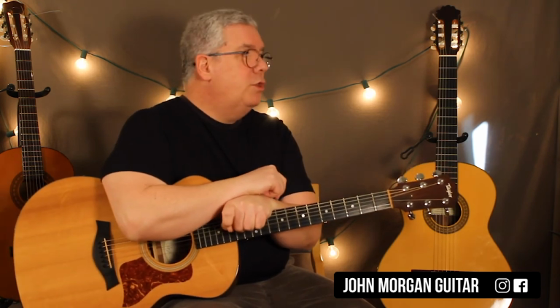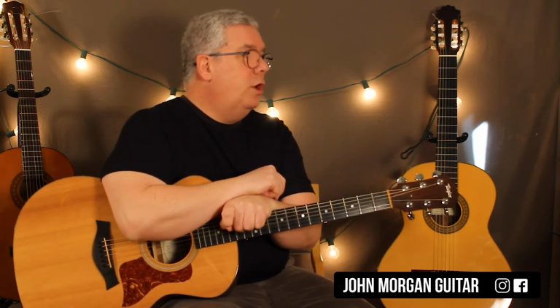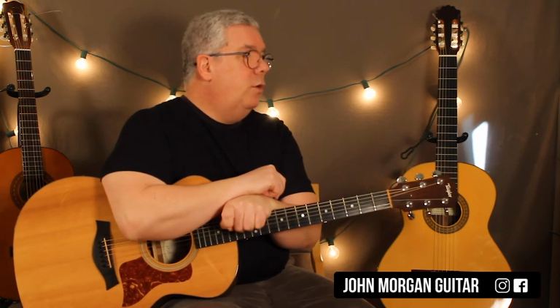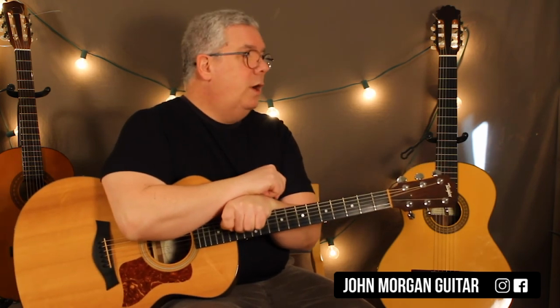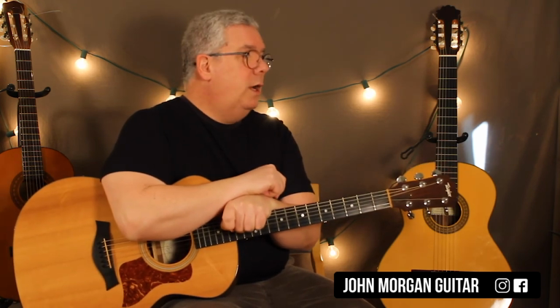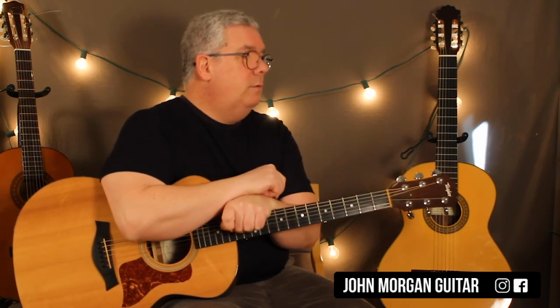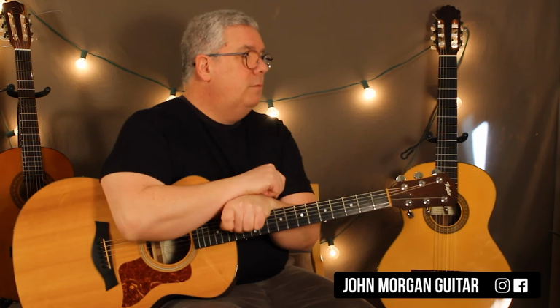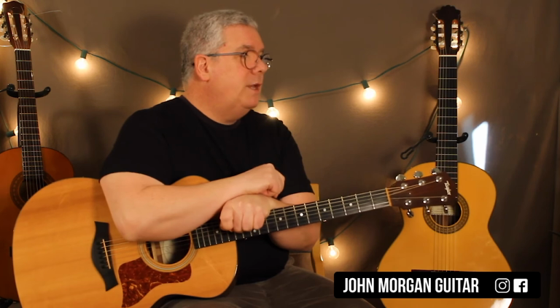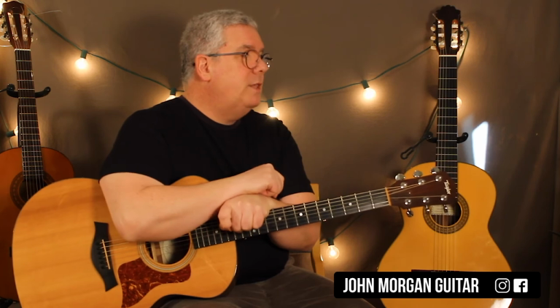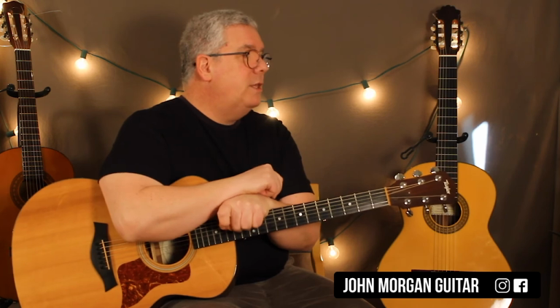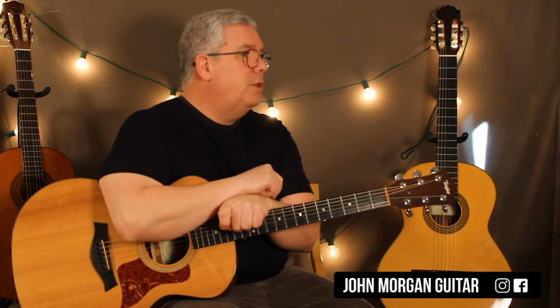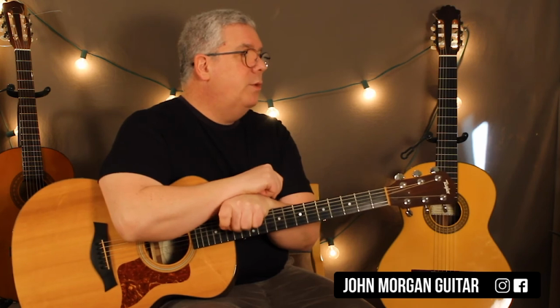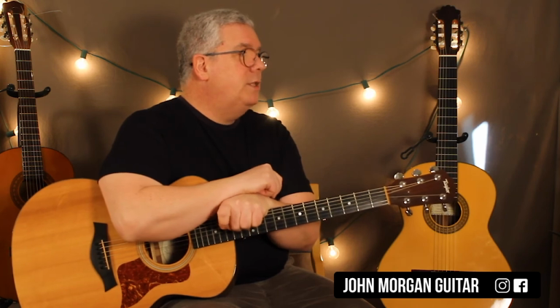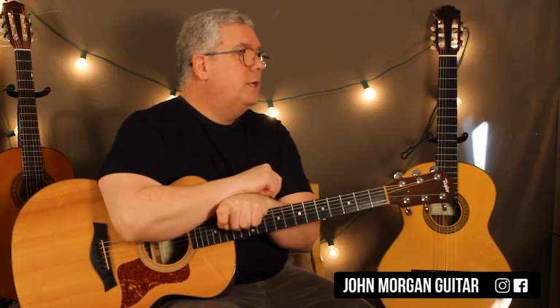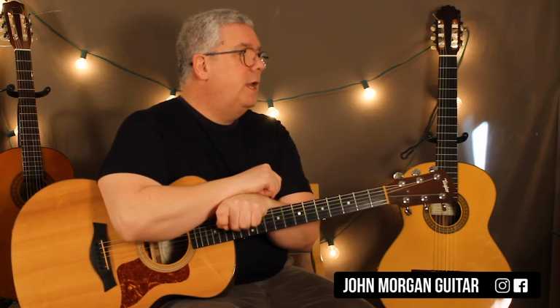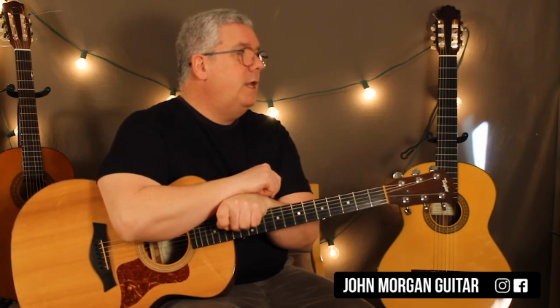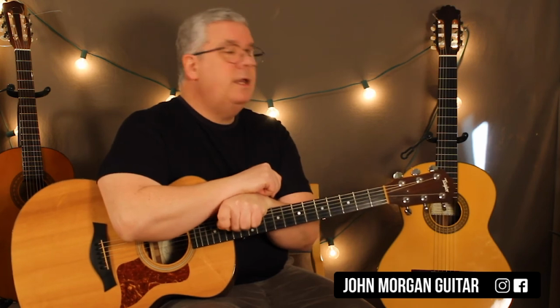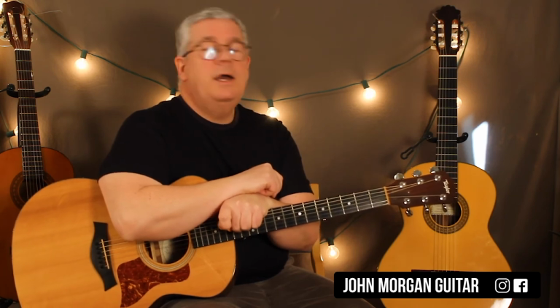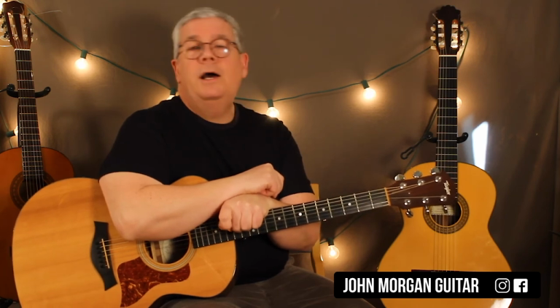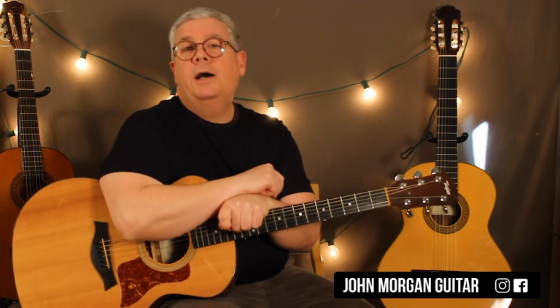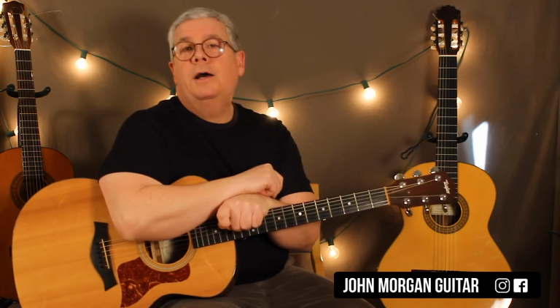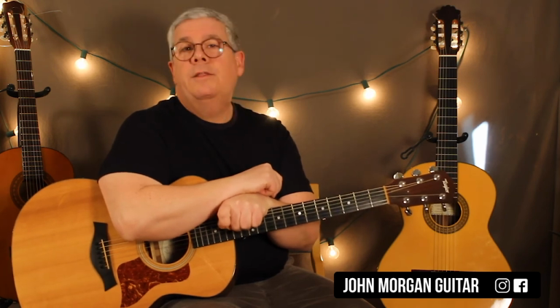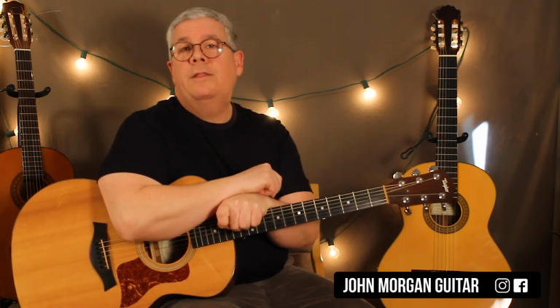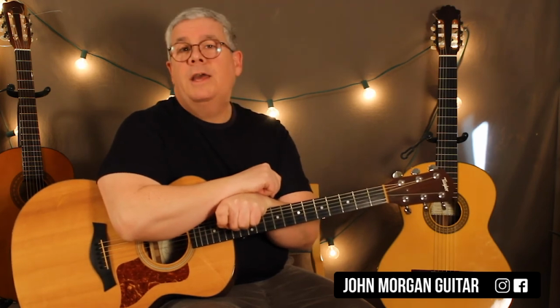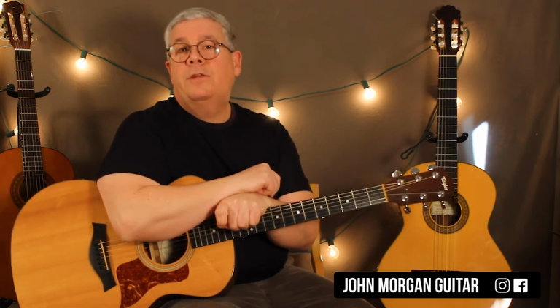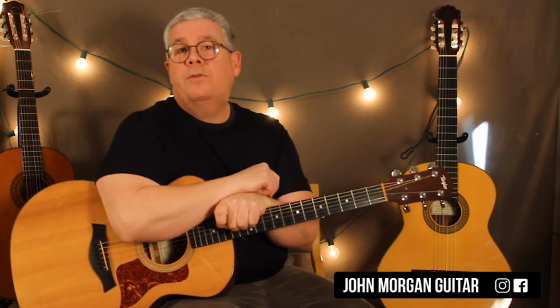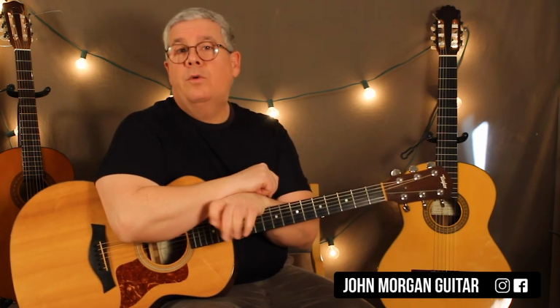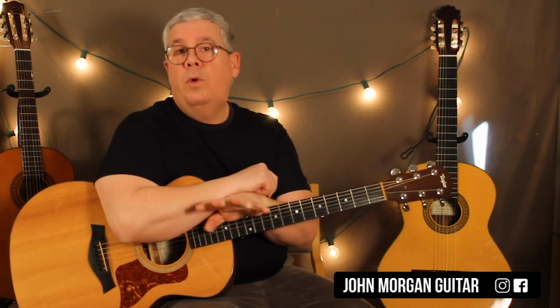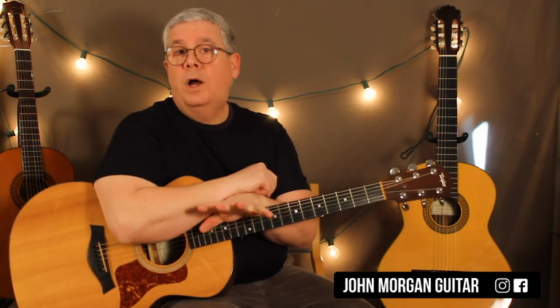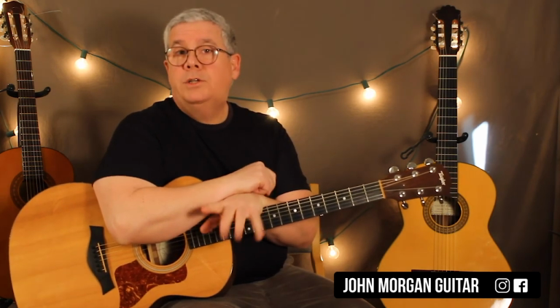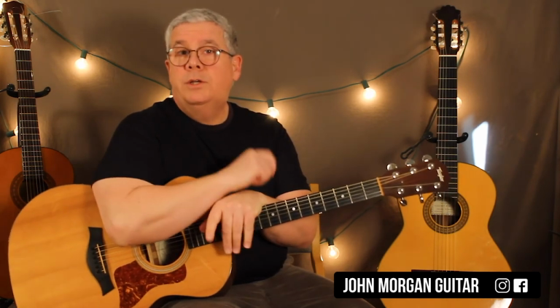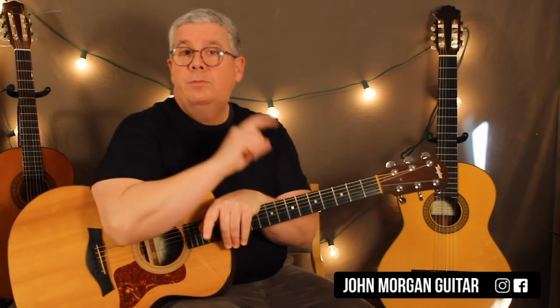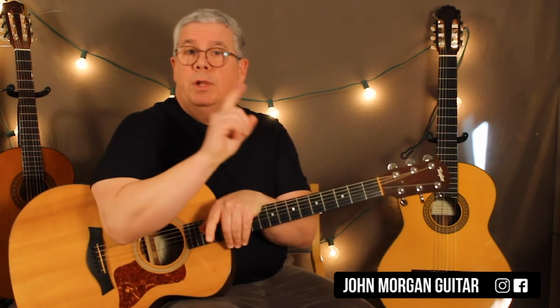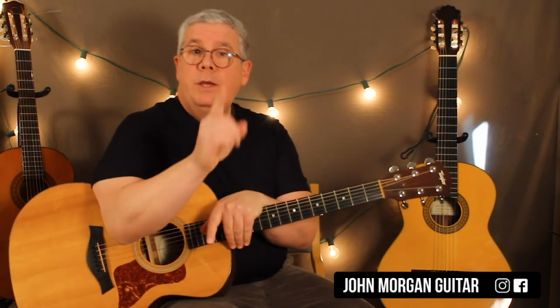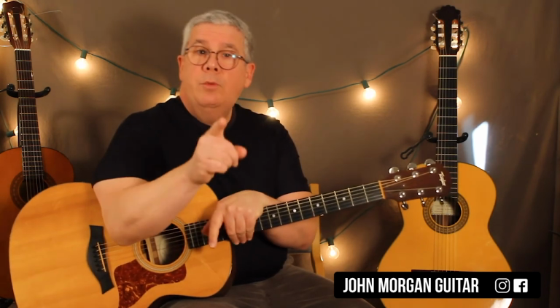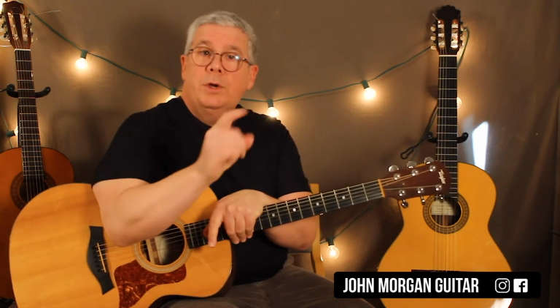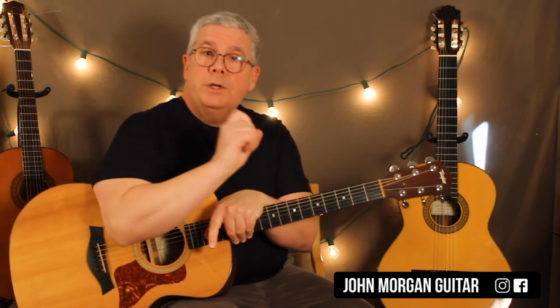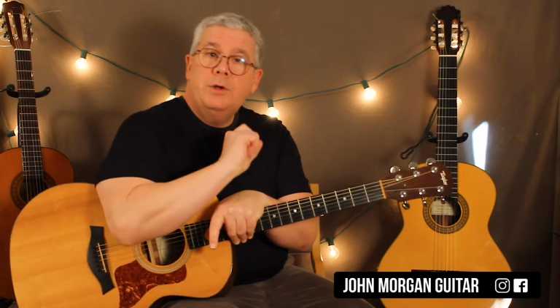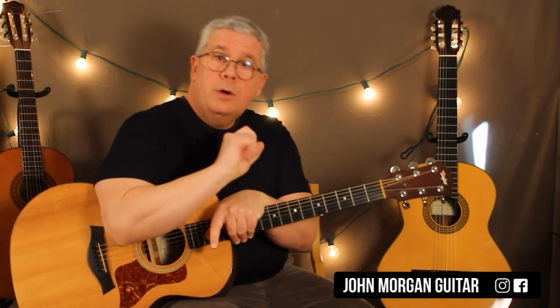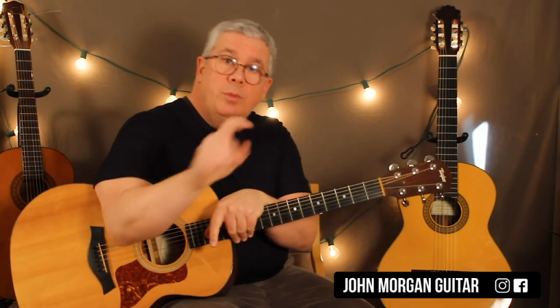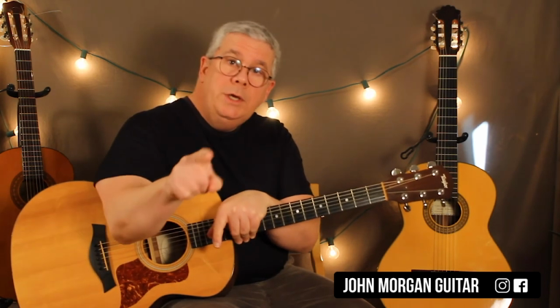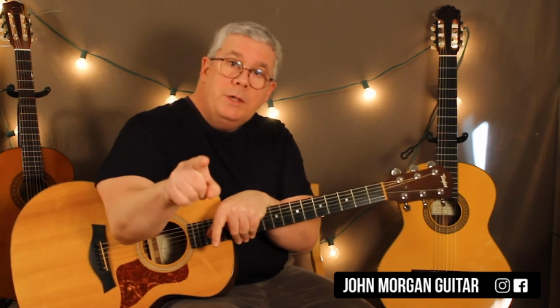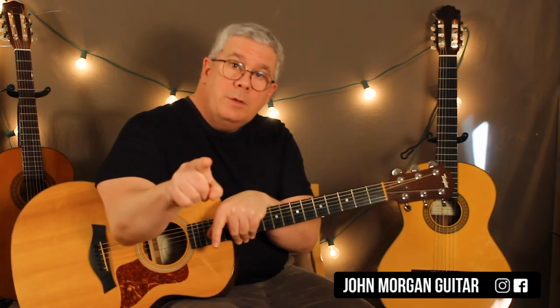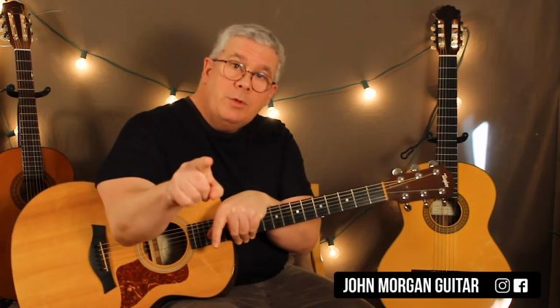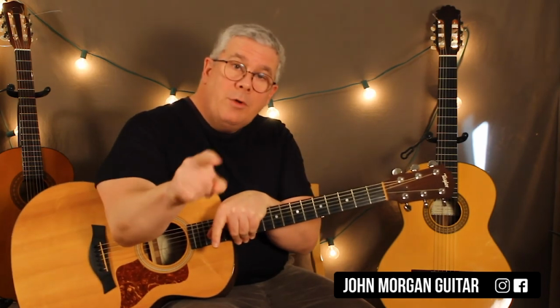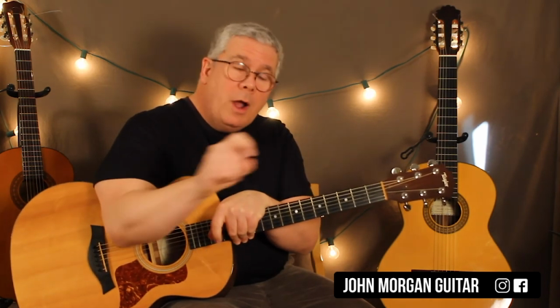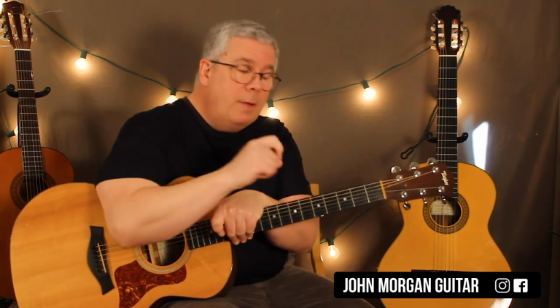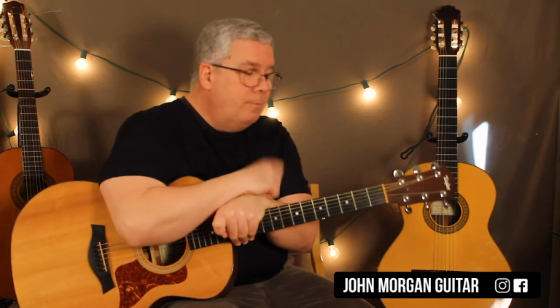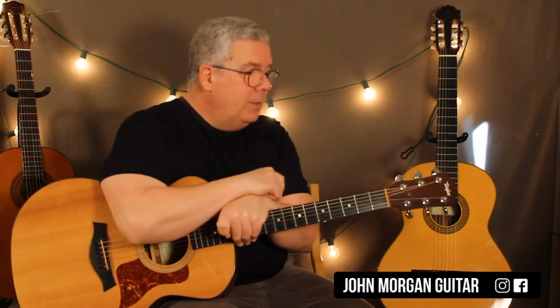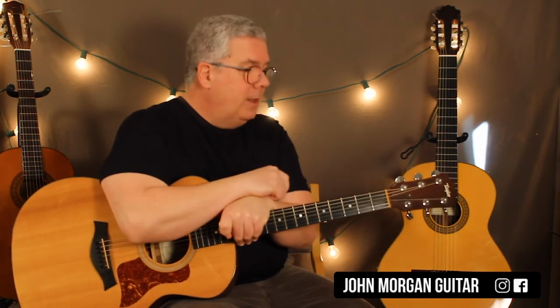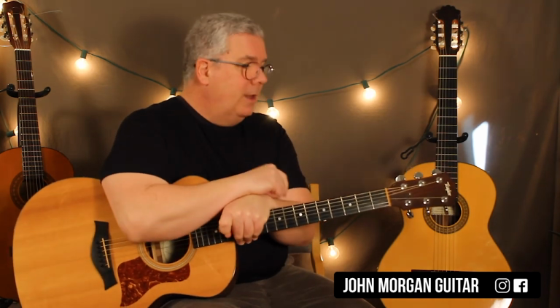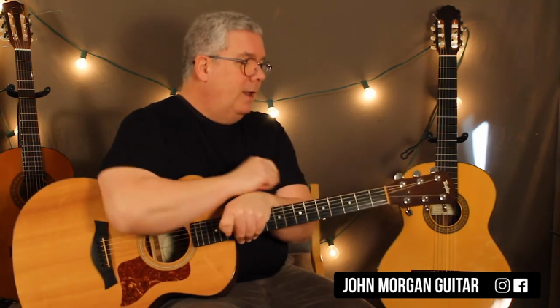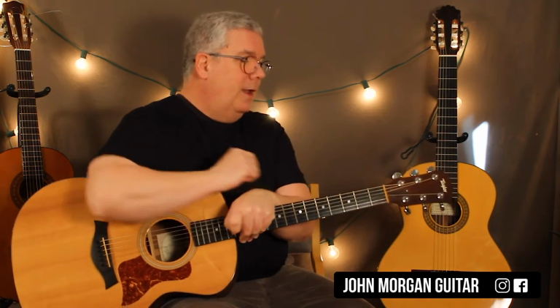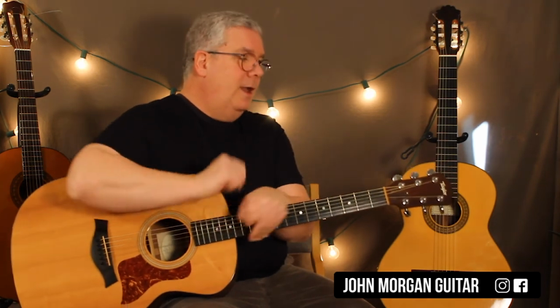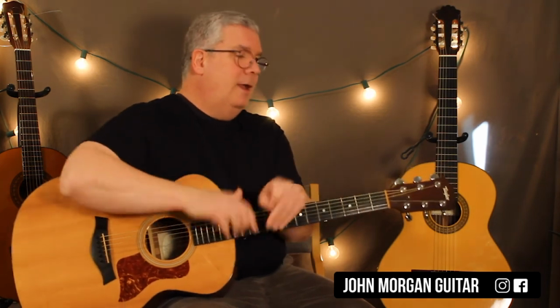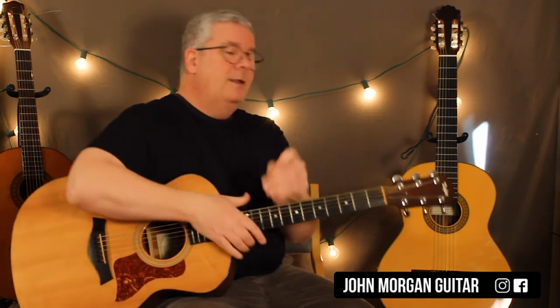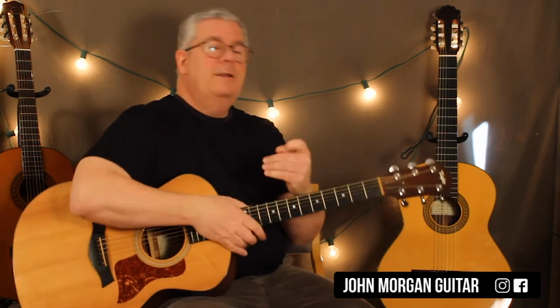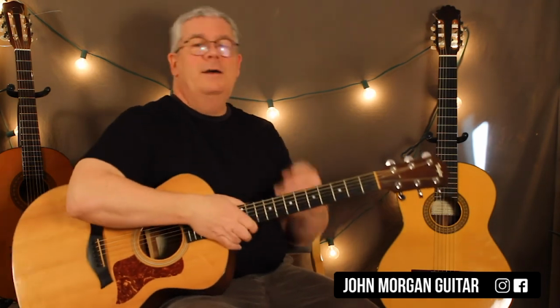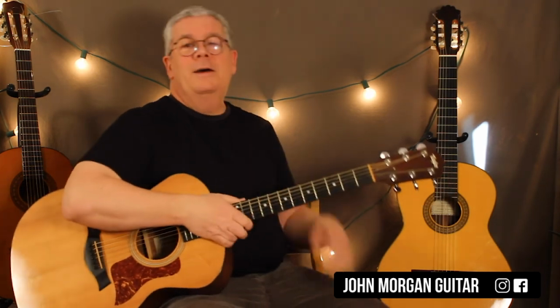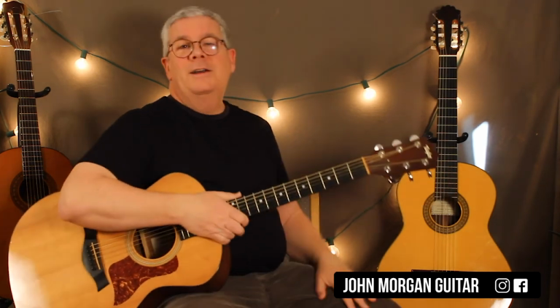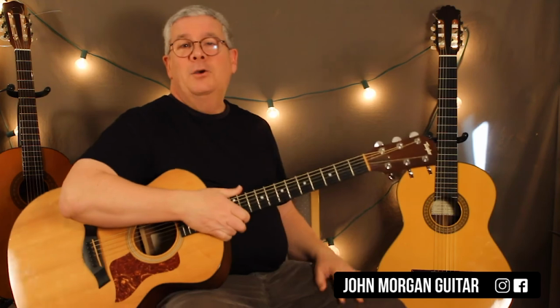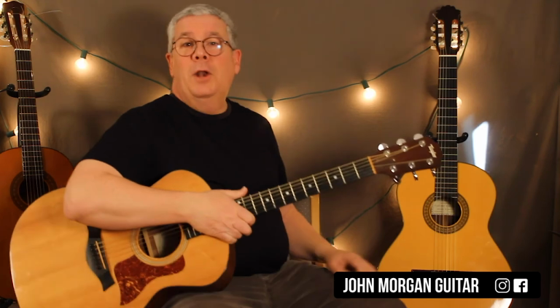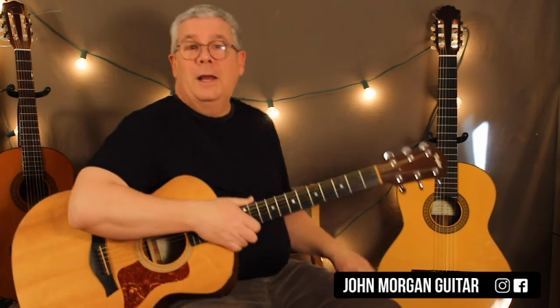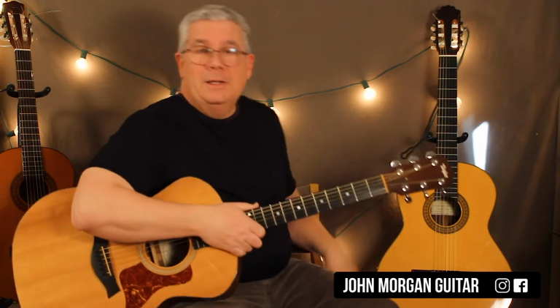So nice easy one today. Thanks for watching. Play more guitar. Please subscribe and good luck.